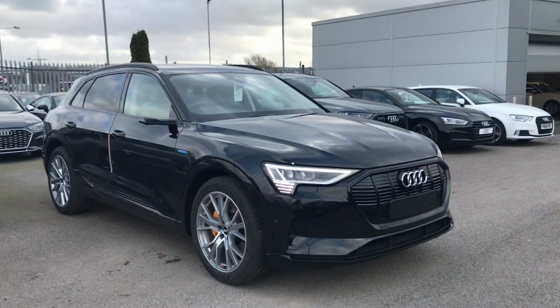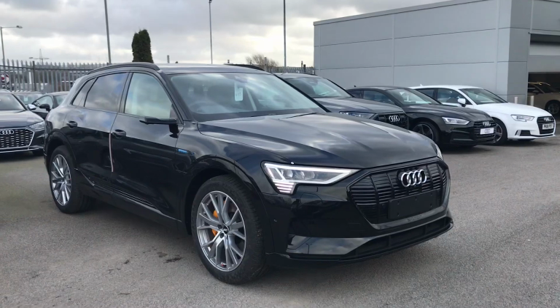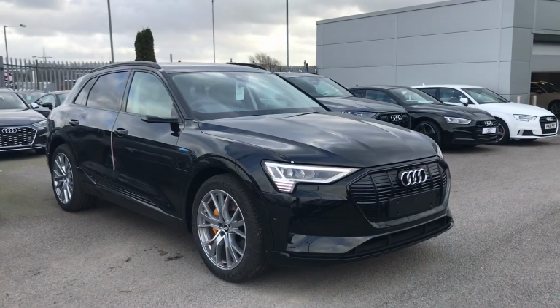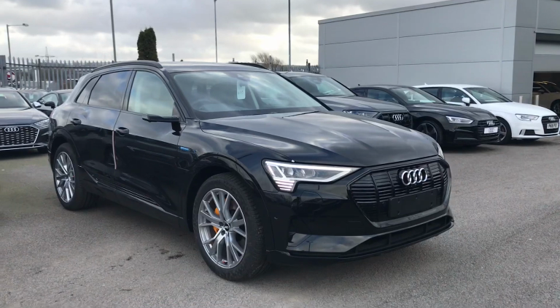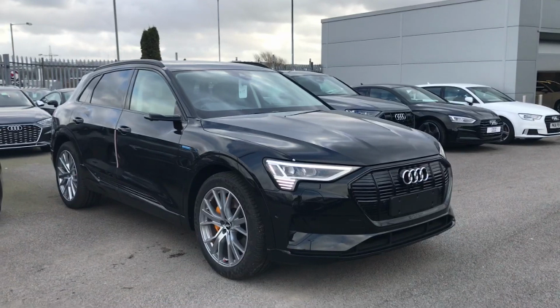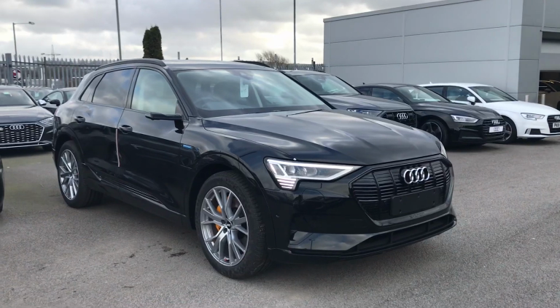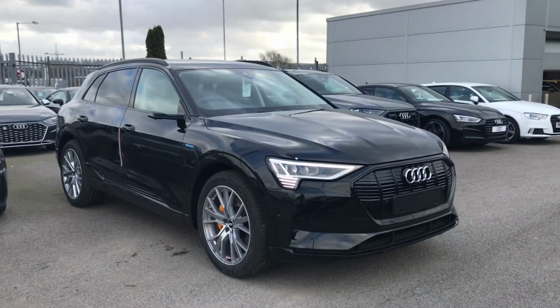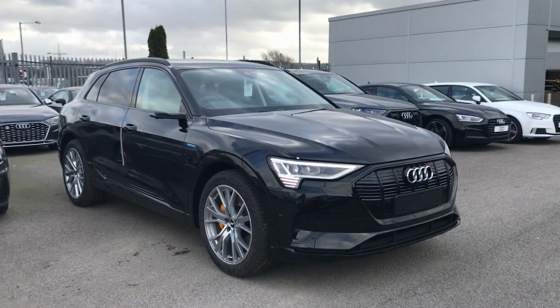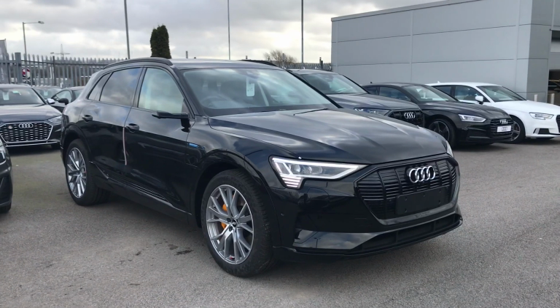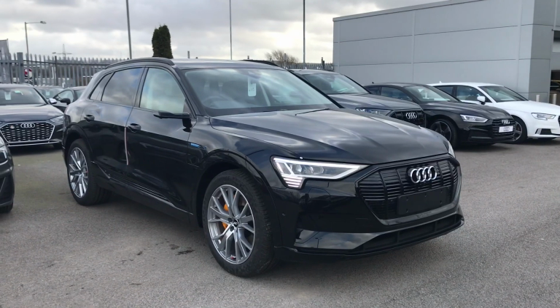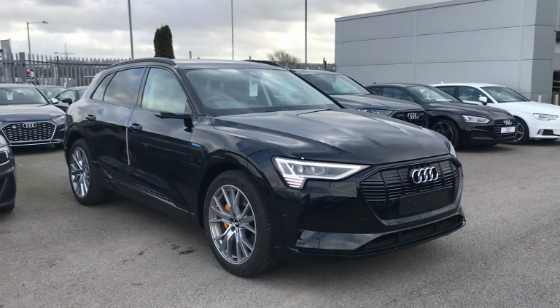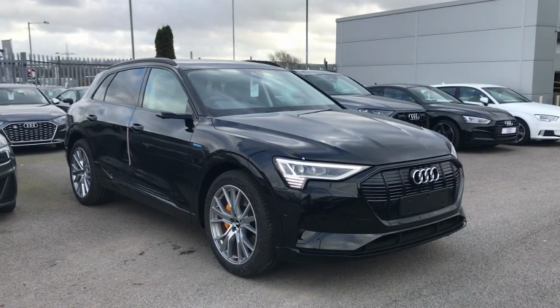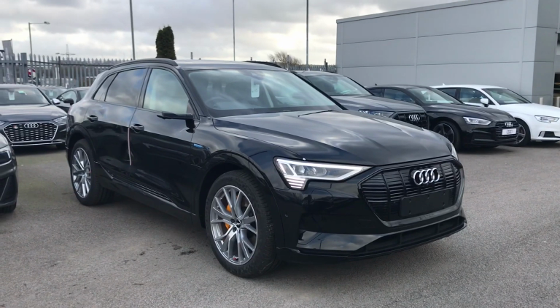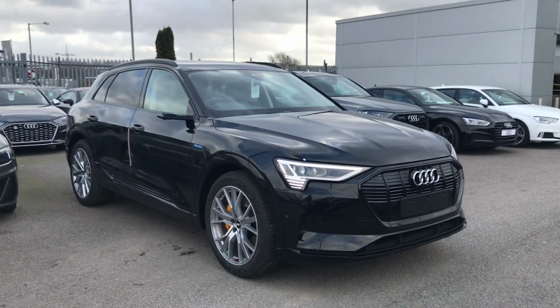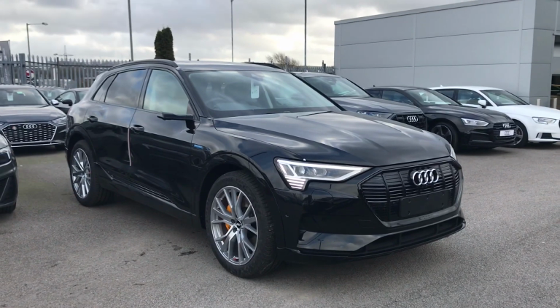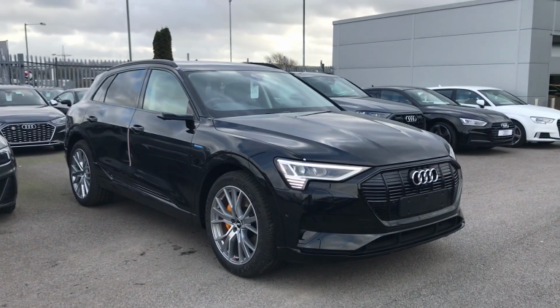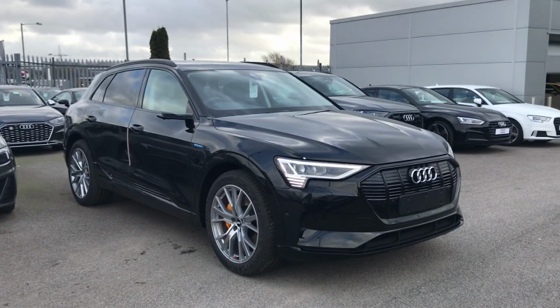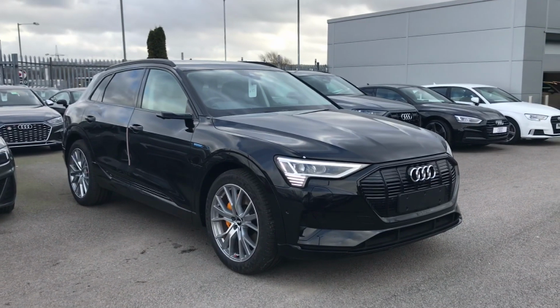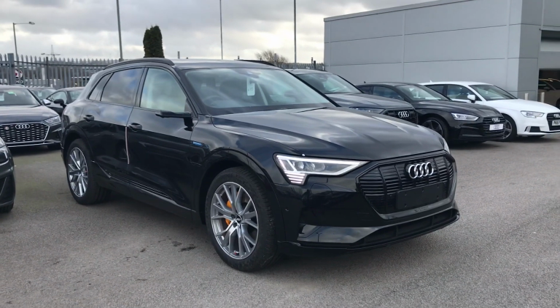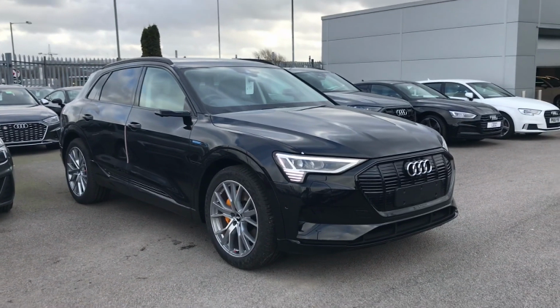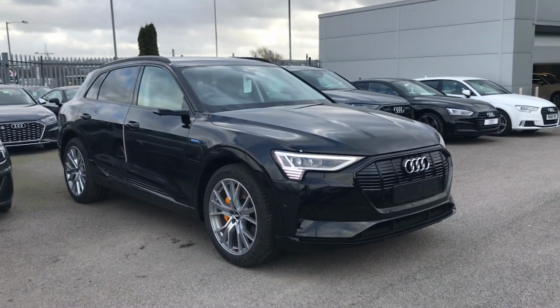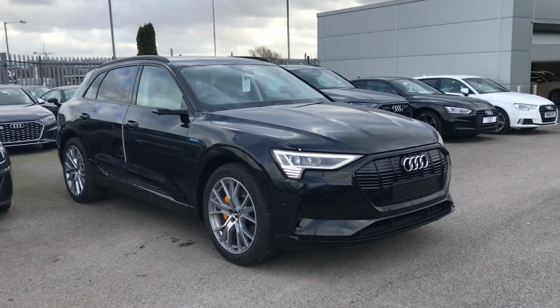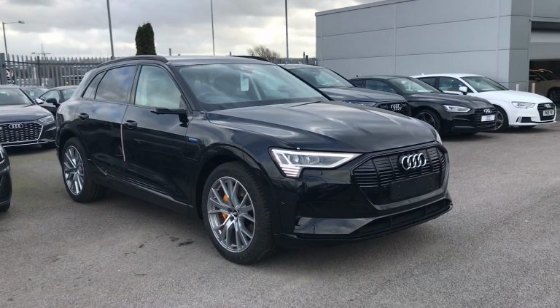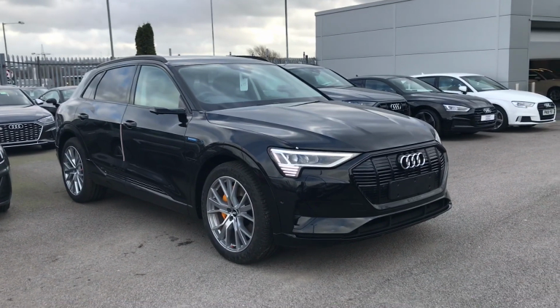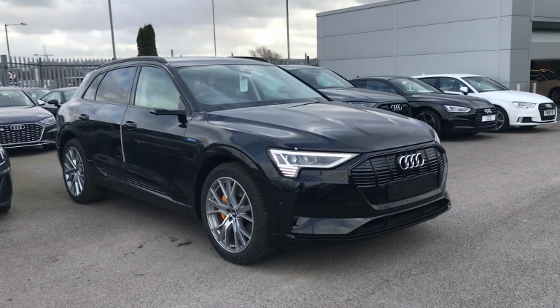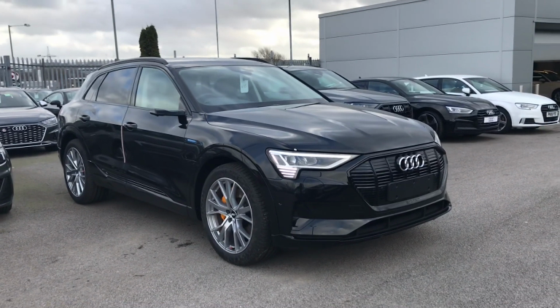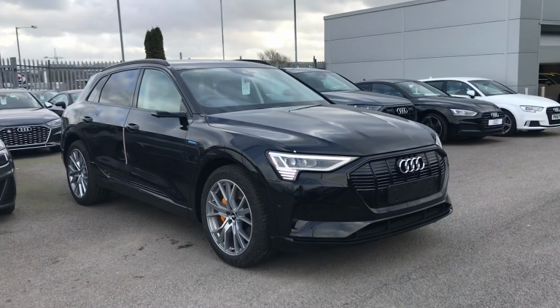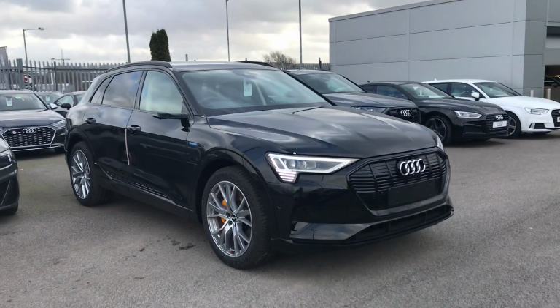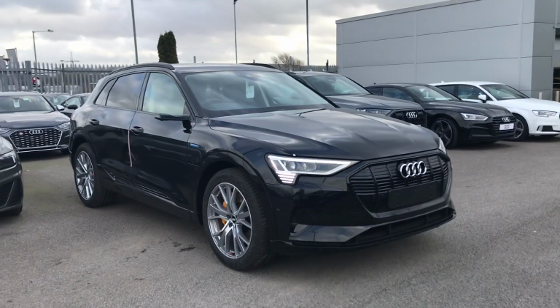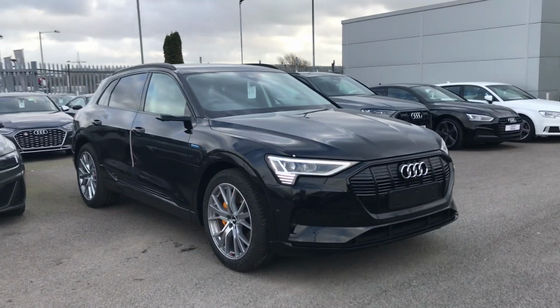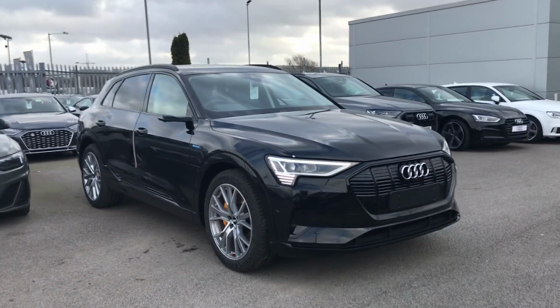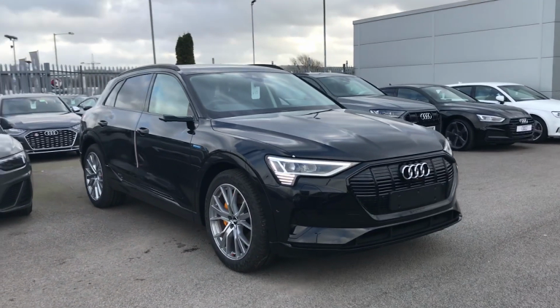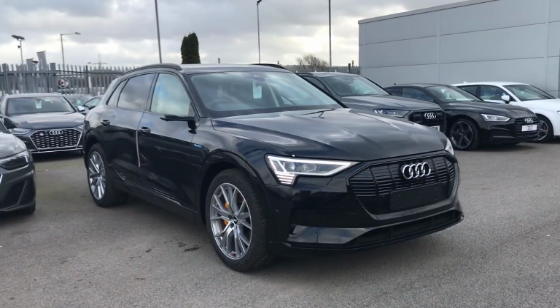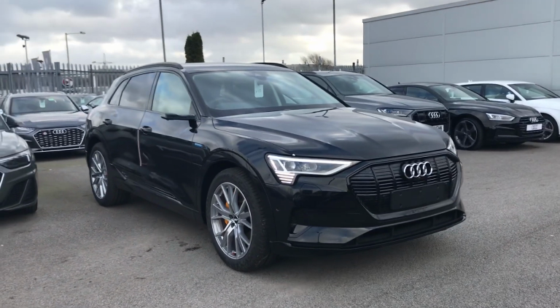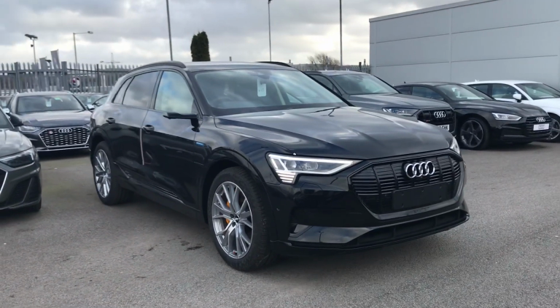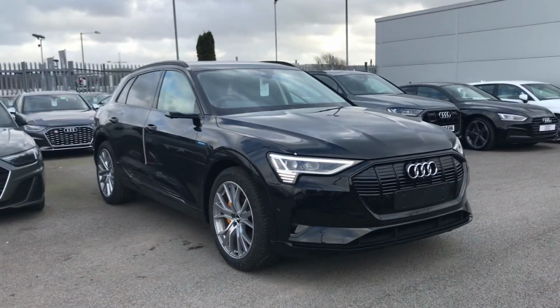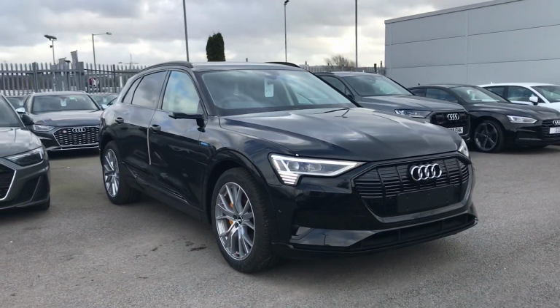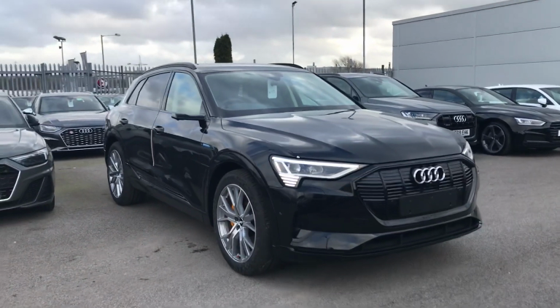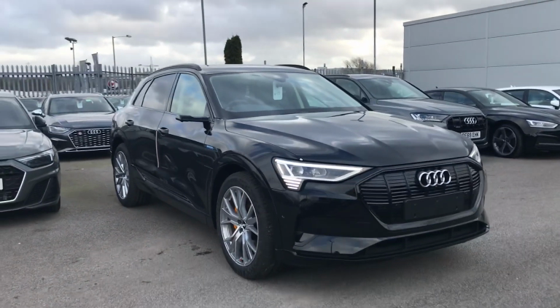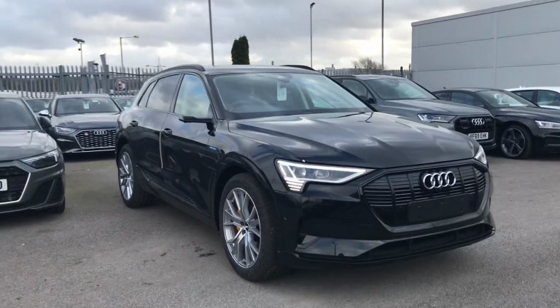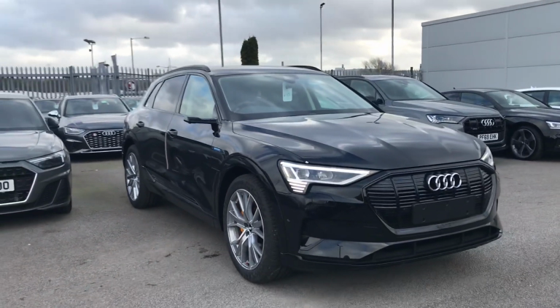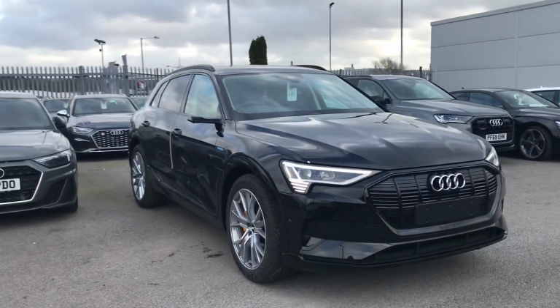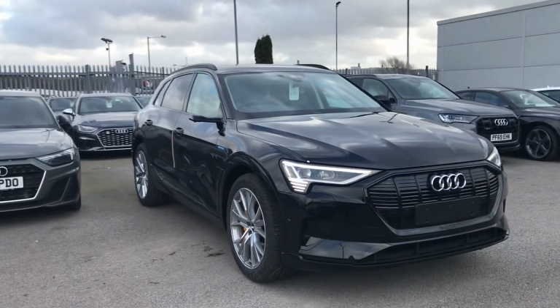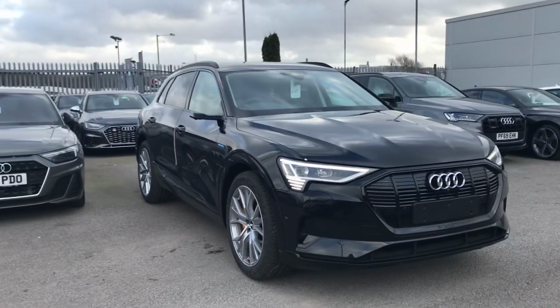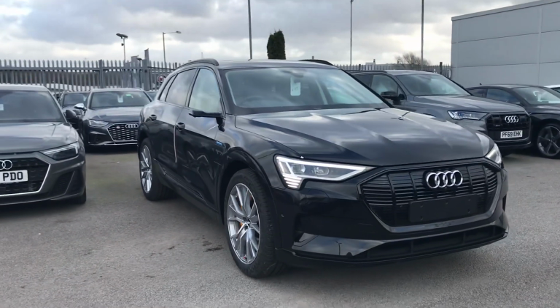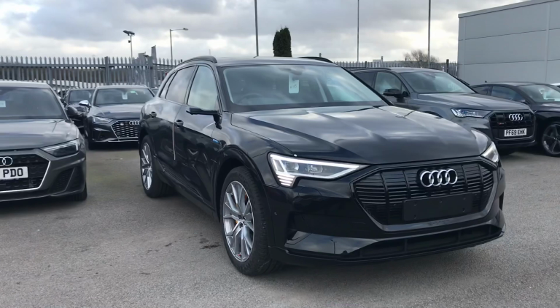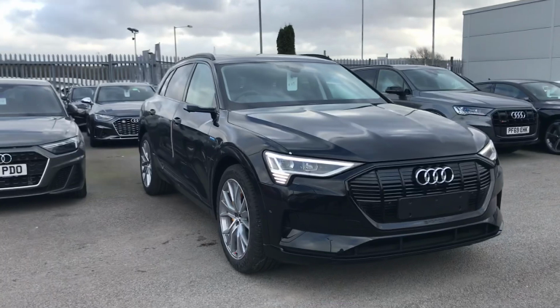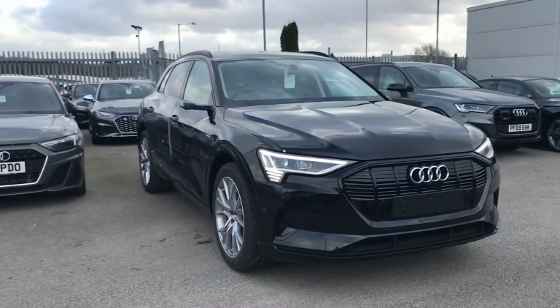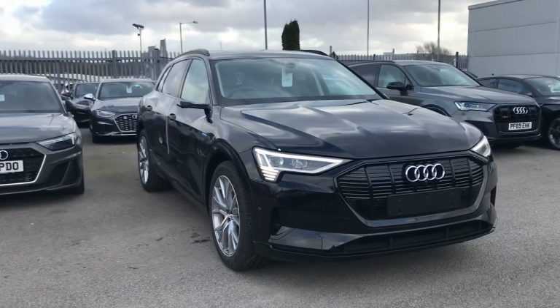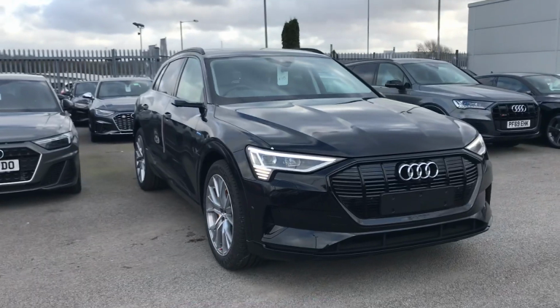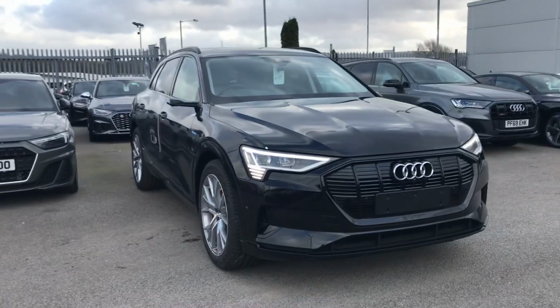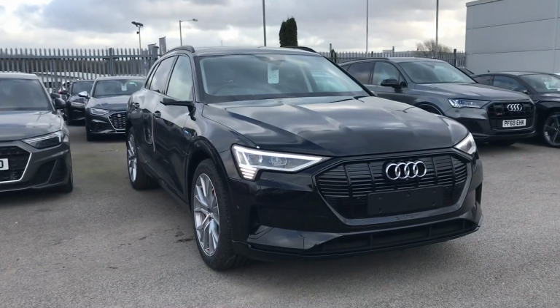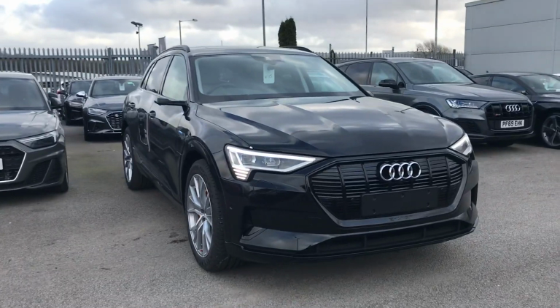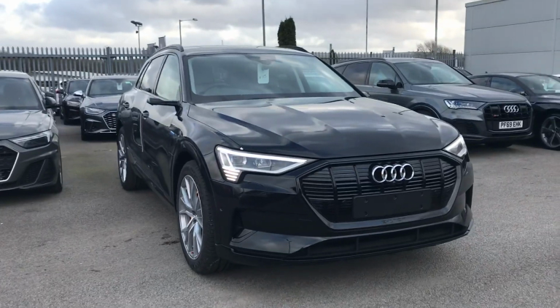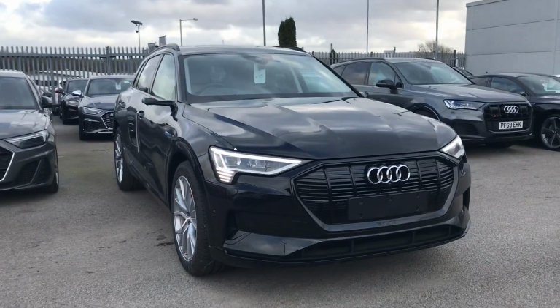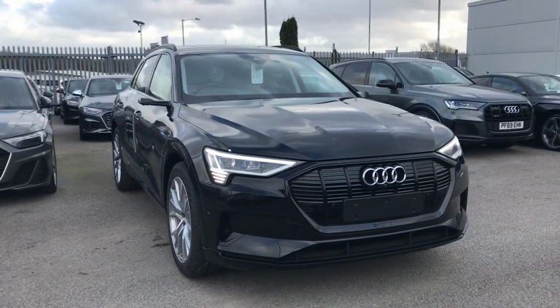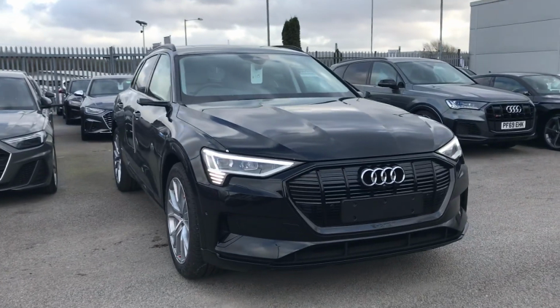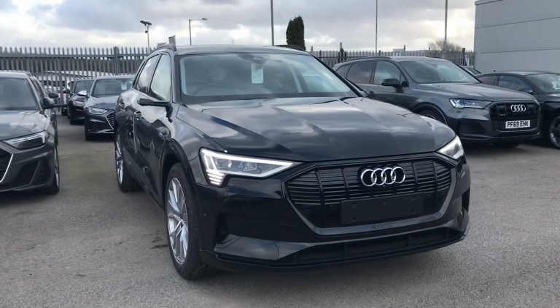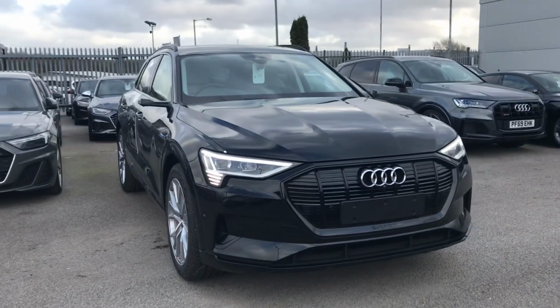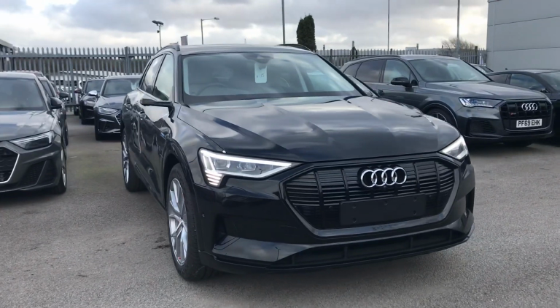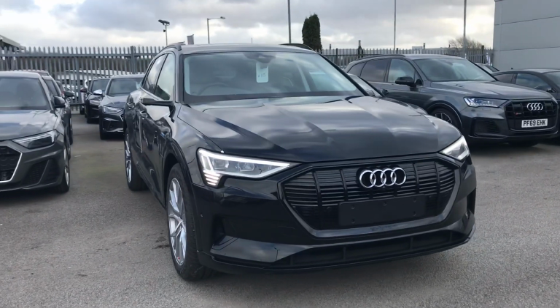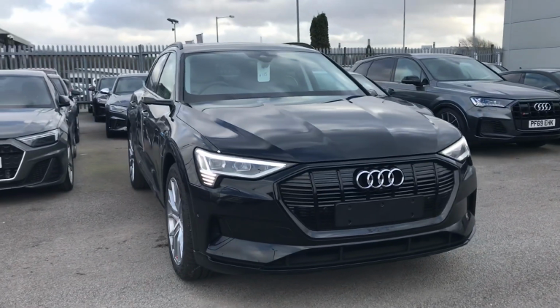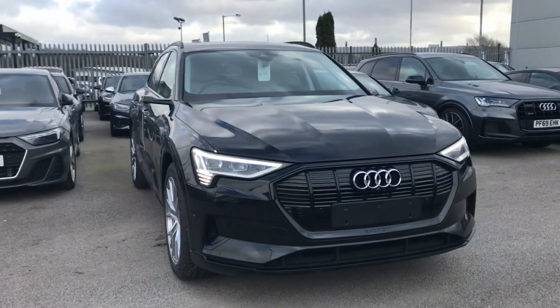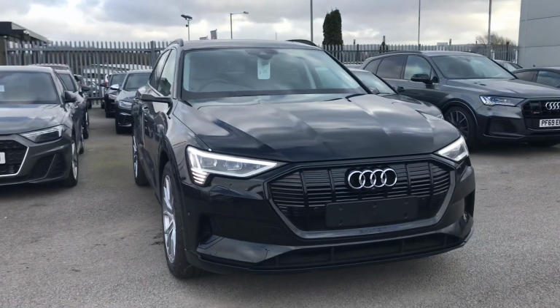Hi and welcome to Blackburn Audi. My name's Fiona and today I'm going to be giving you a quick tour of this brand new Audi e-tron launch edition.